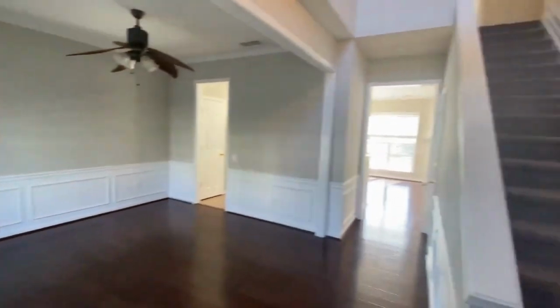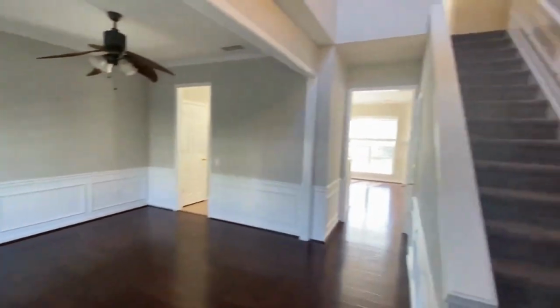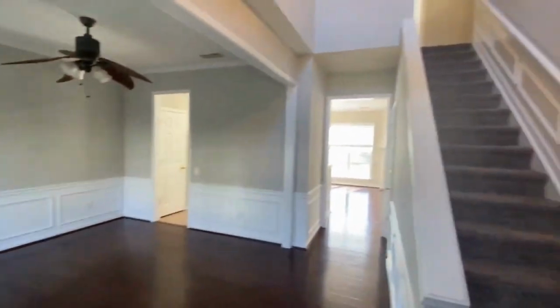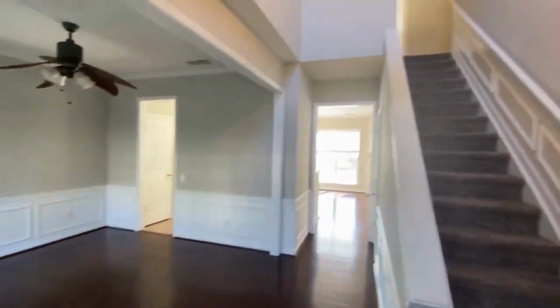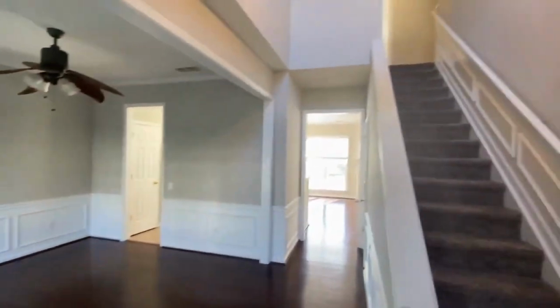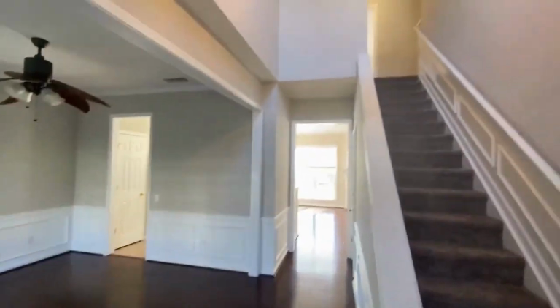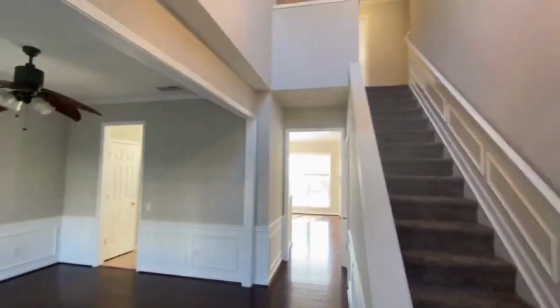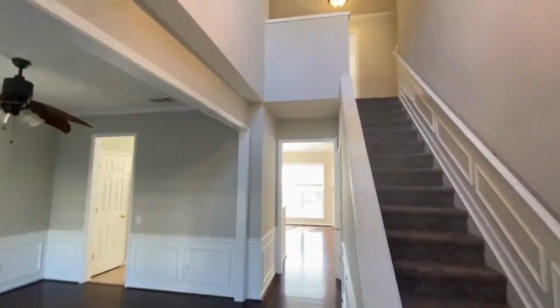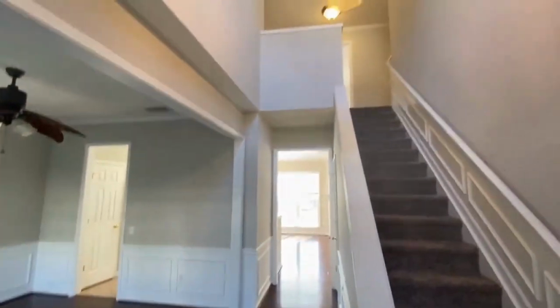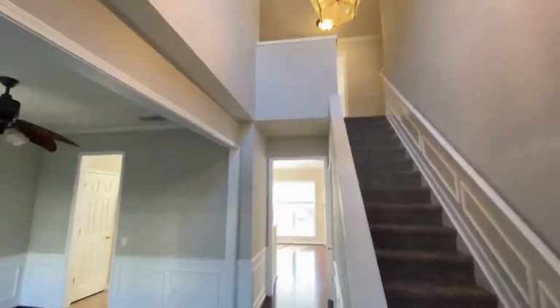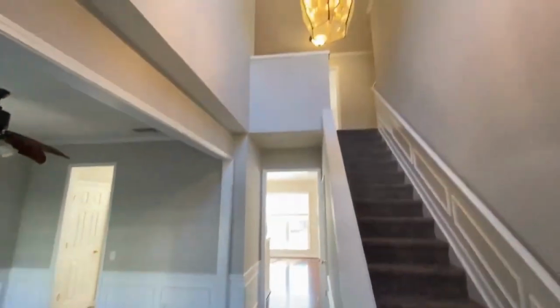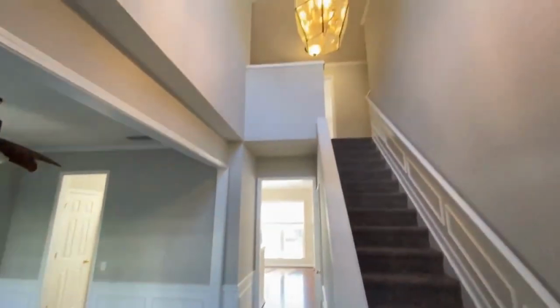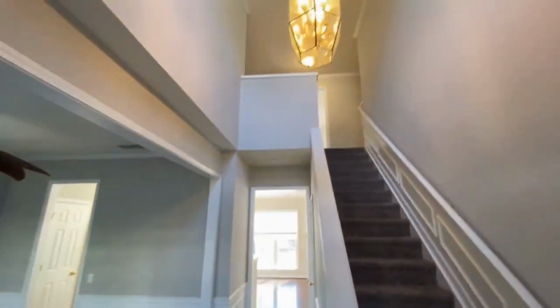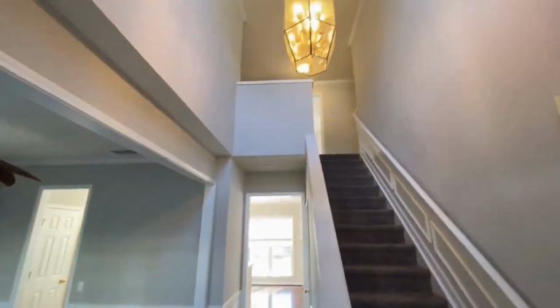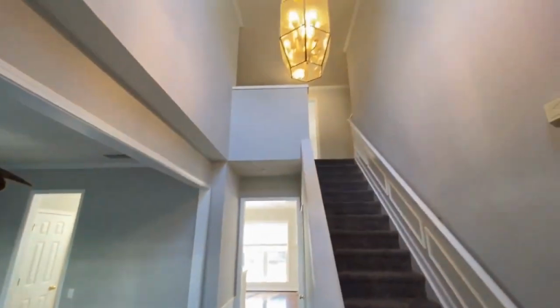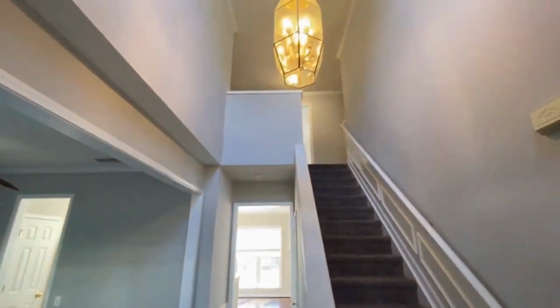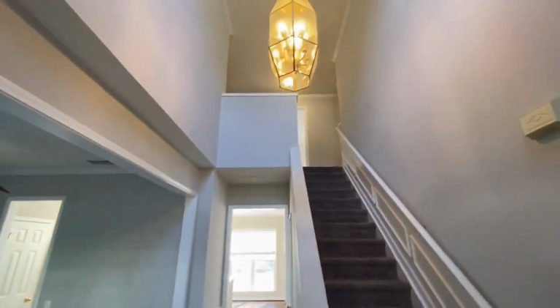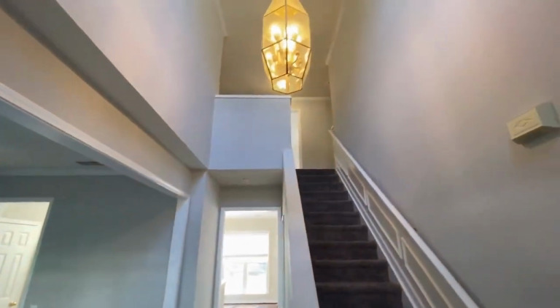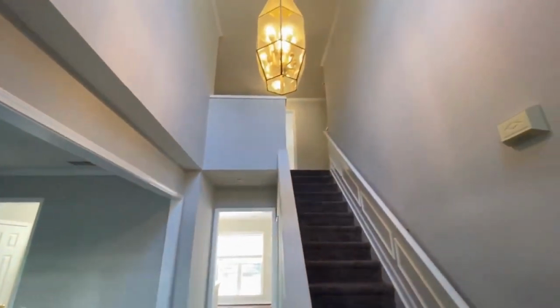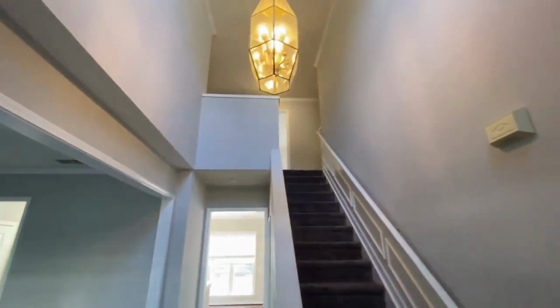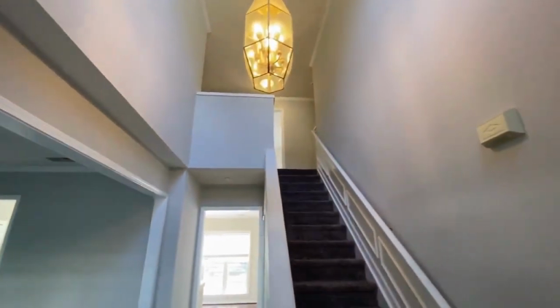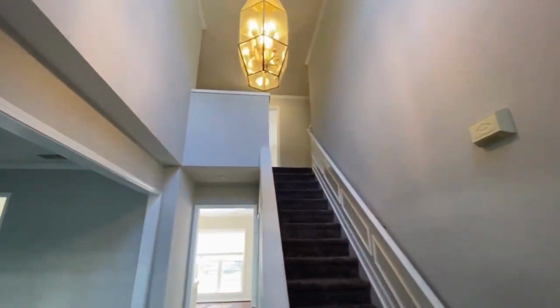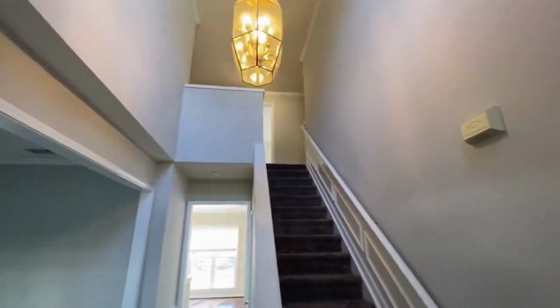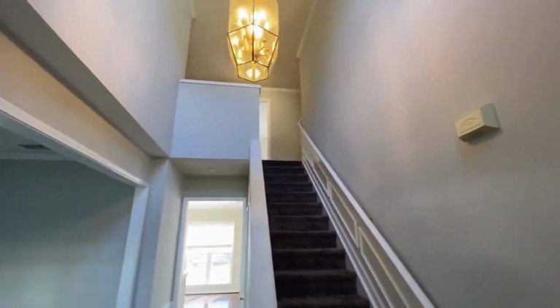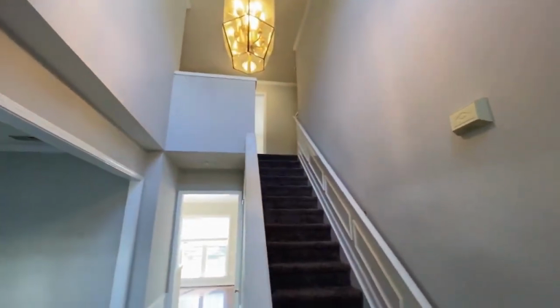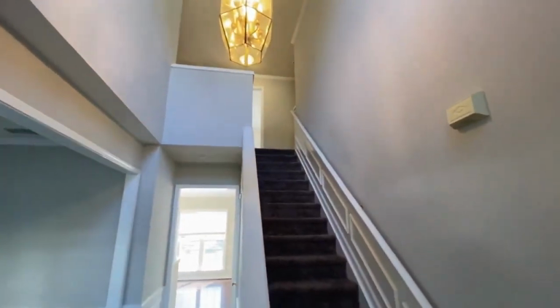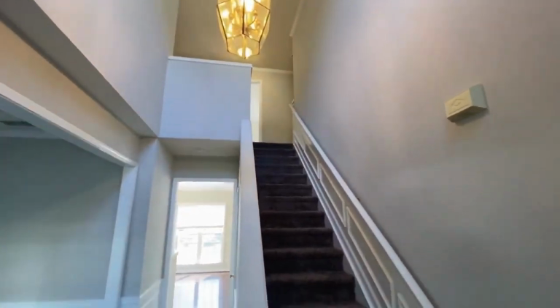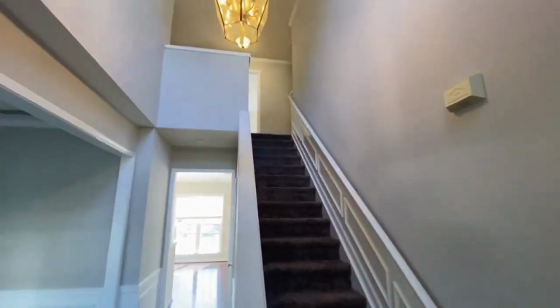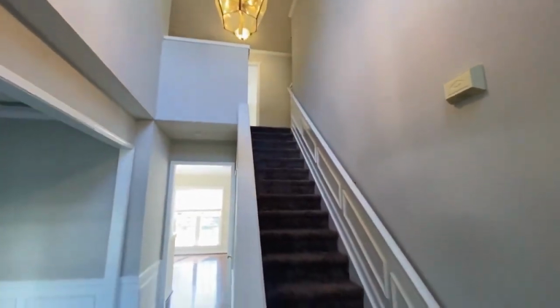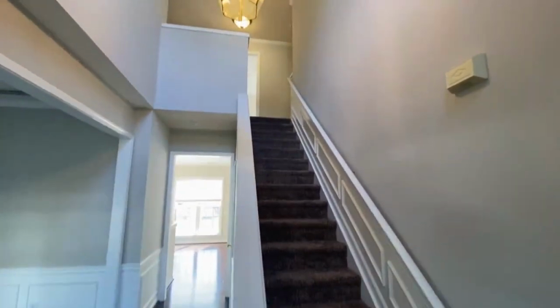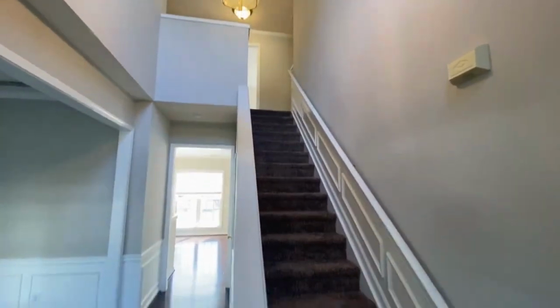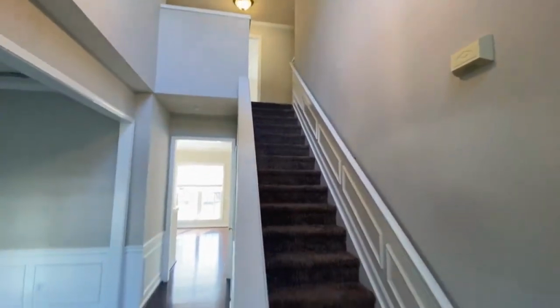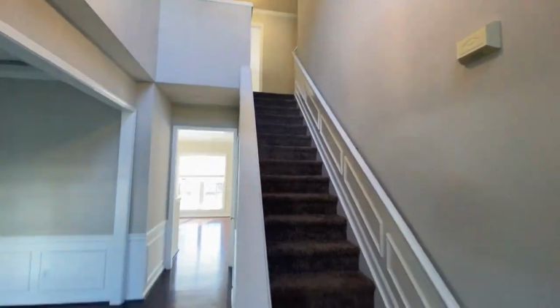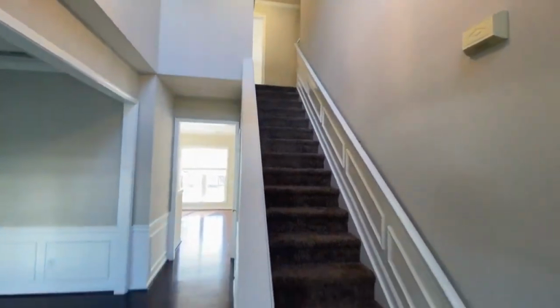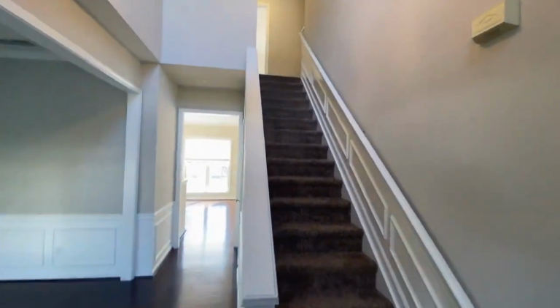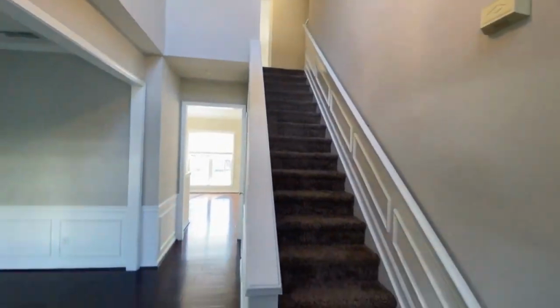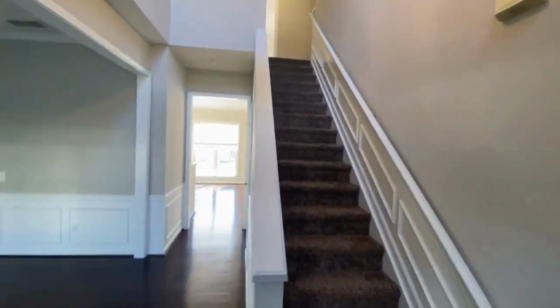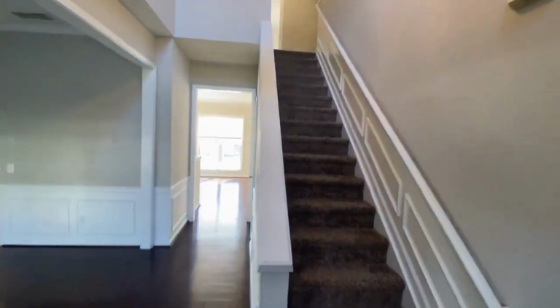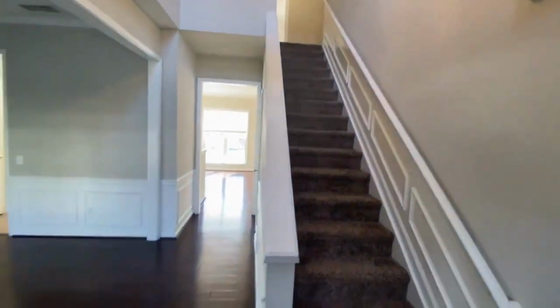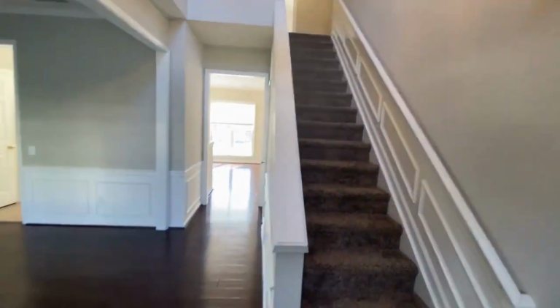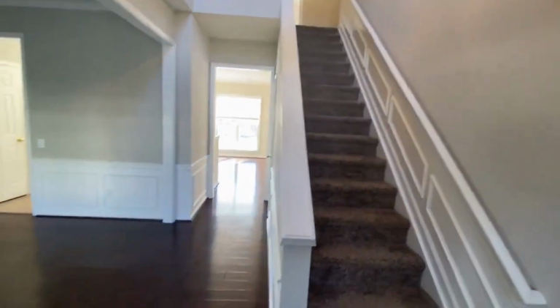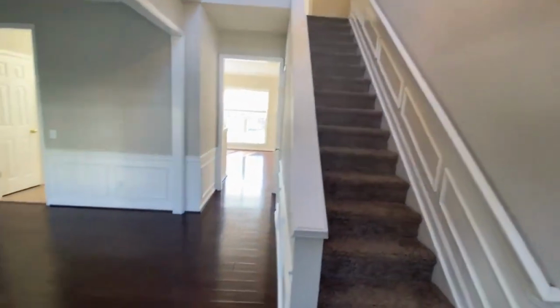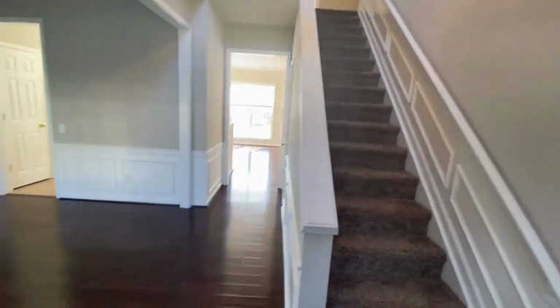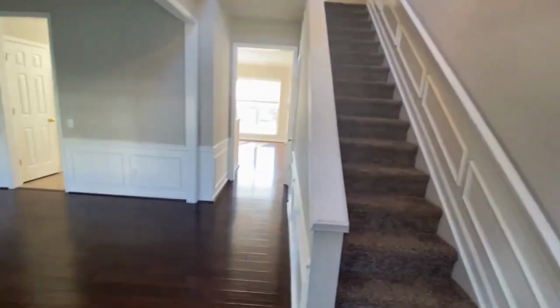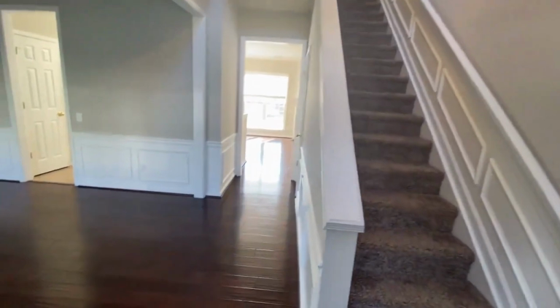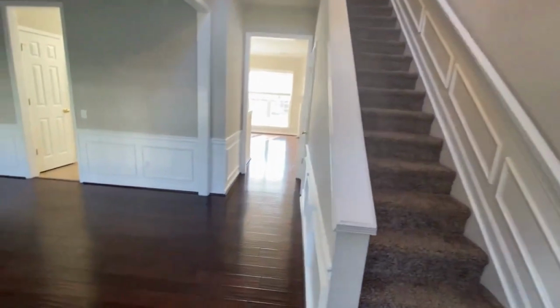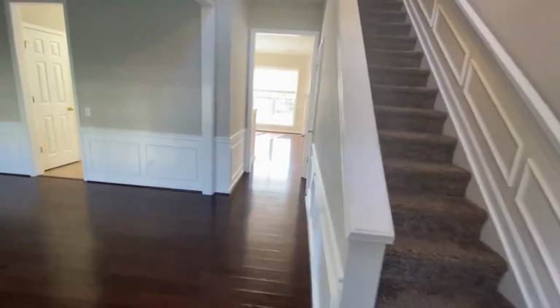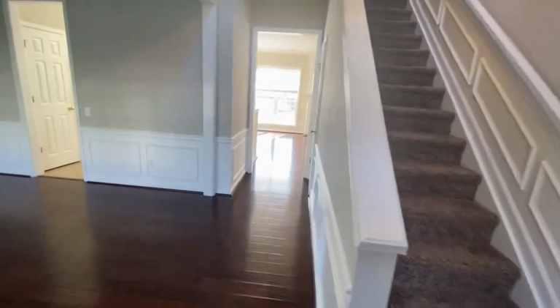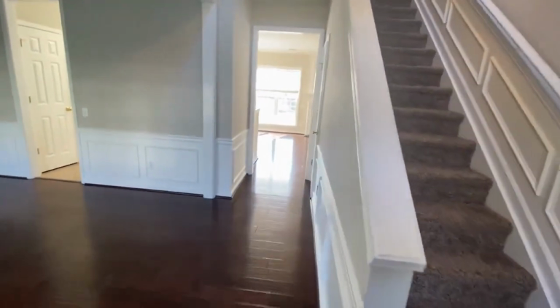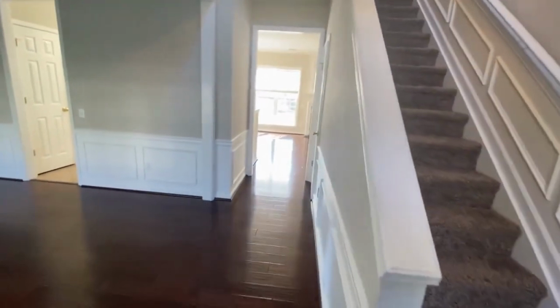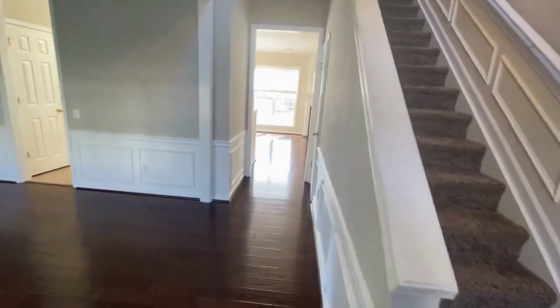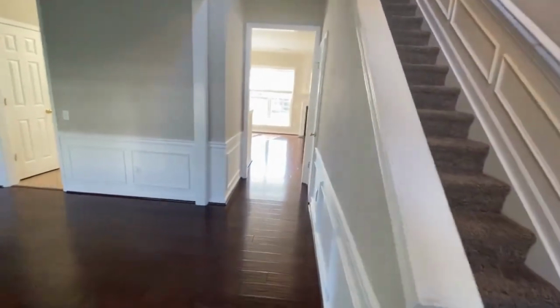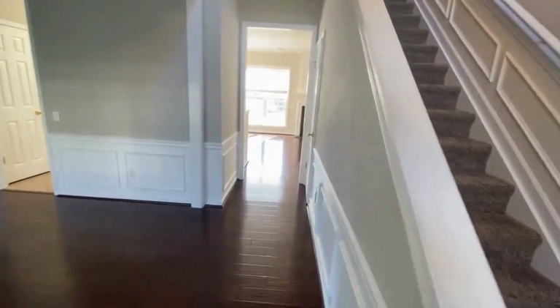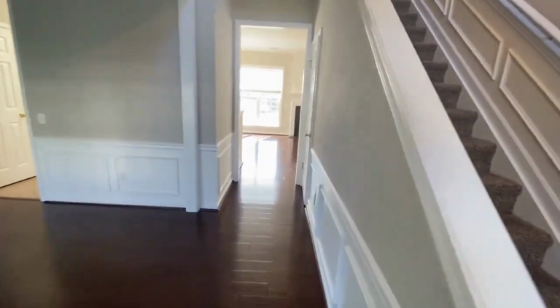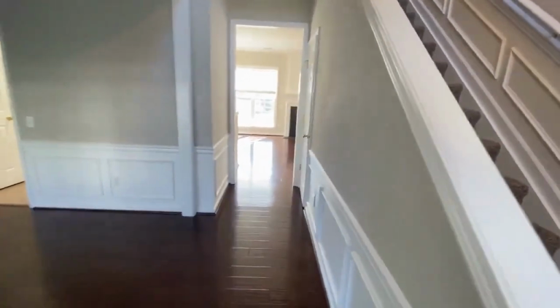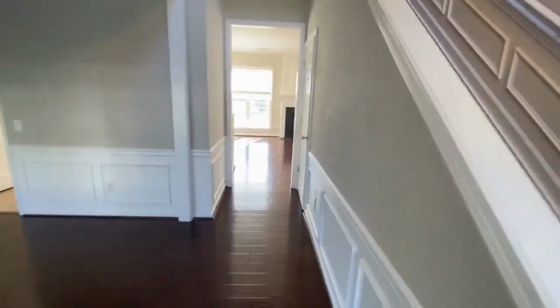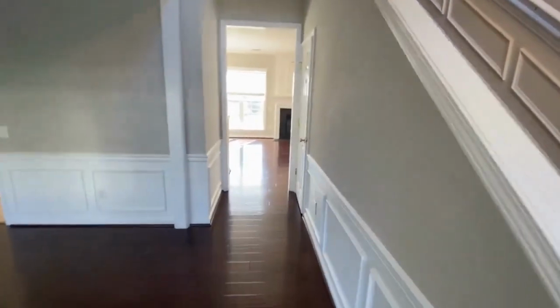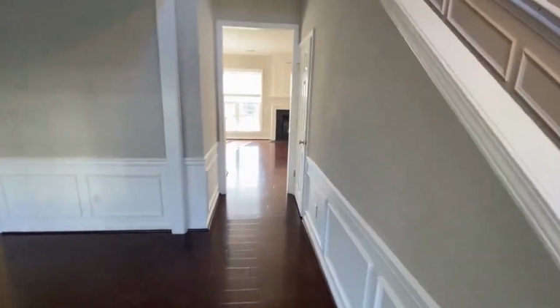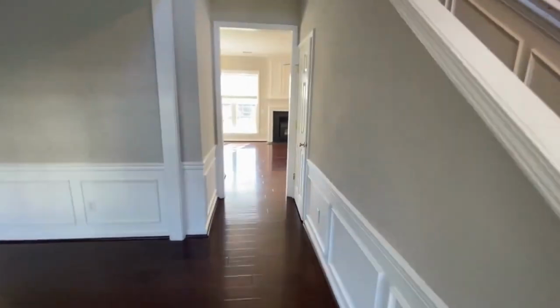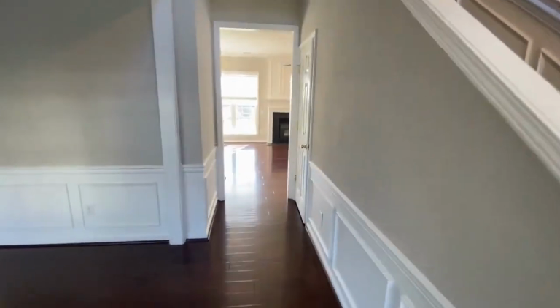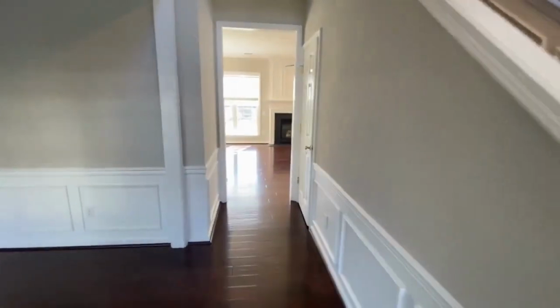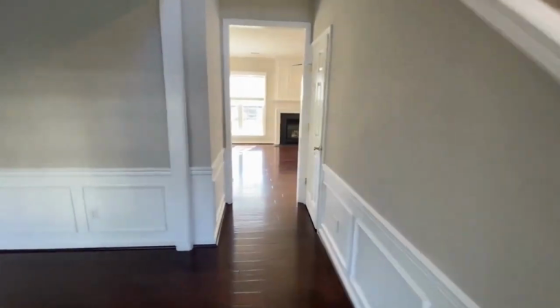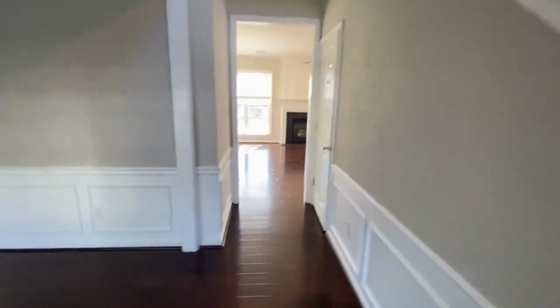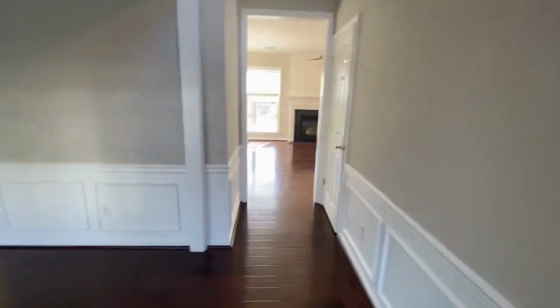Hardwood floors, neutral colors, and a tall open foyer welcomes you to this lovely home.